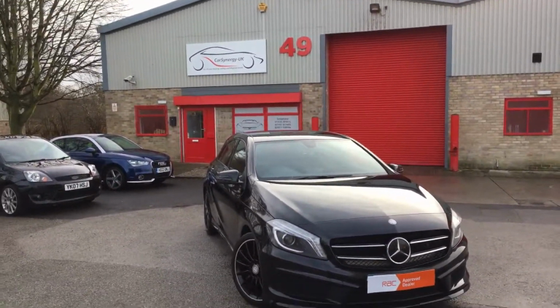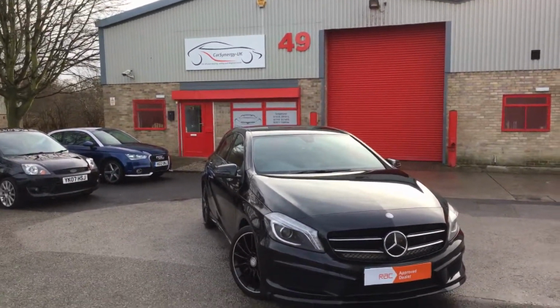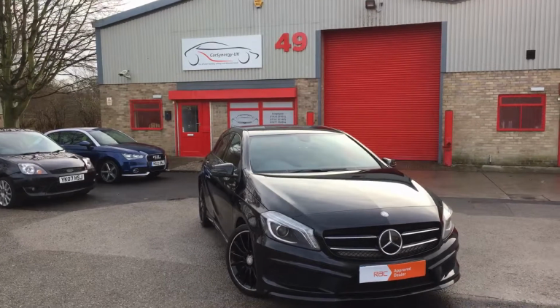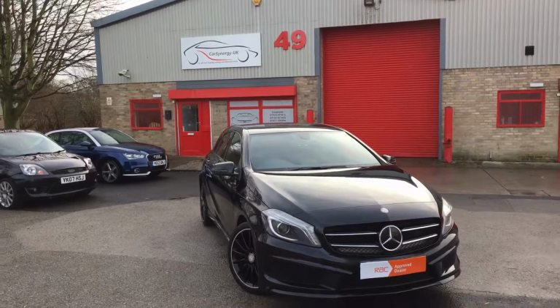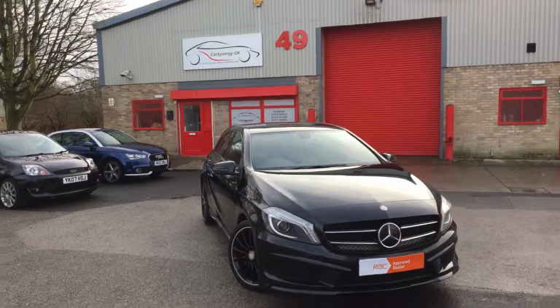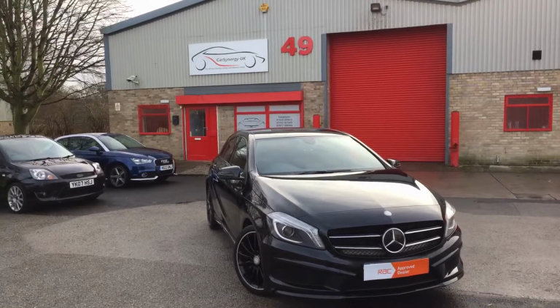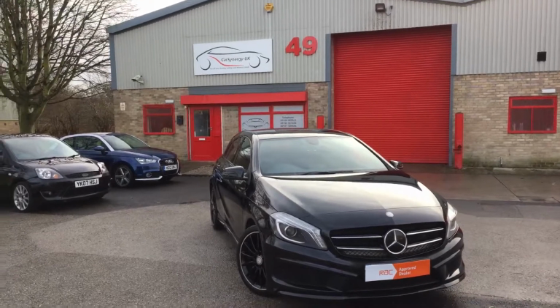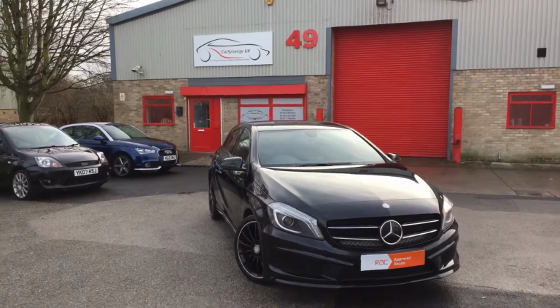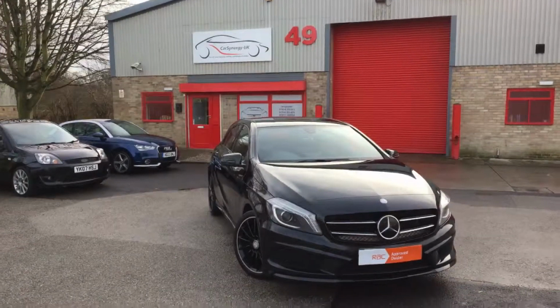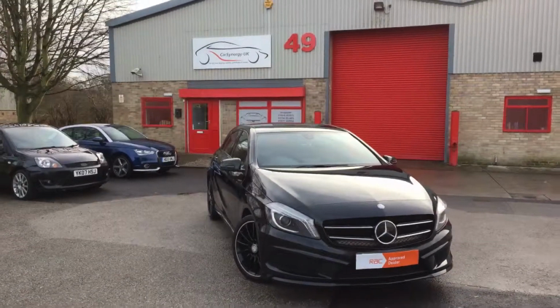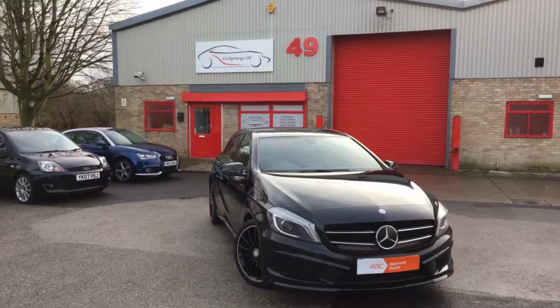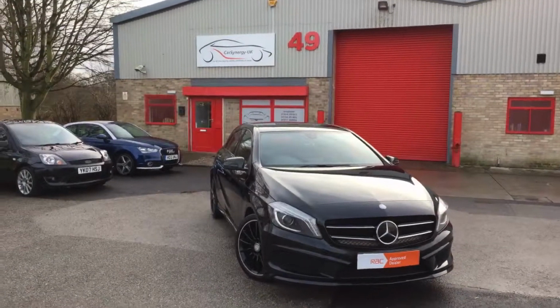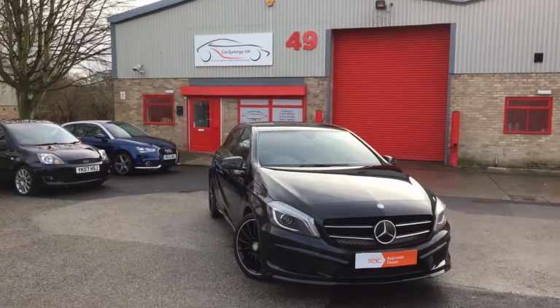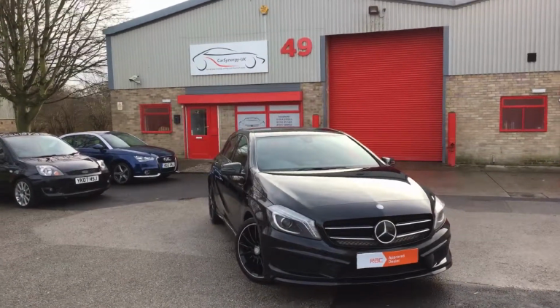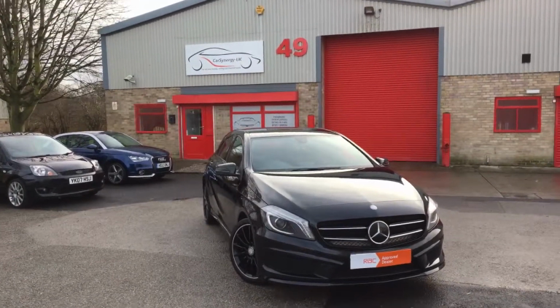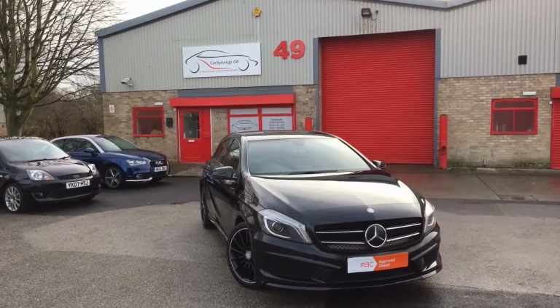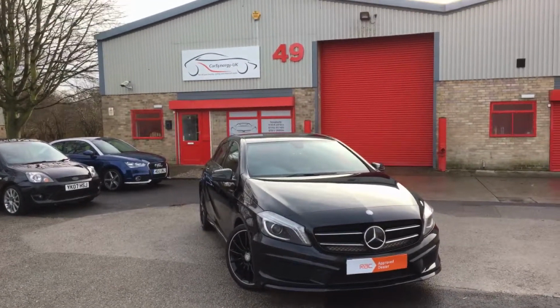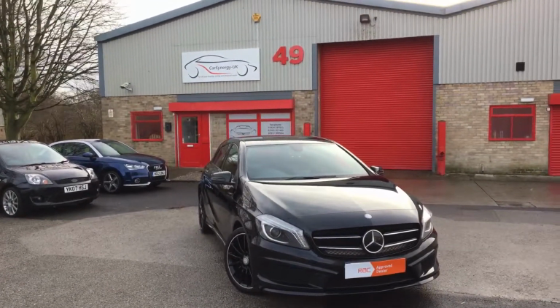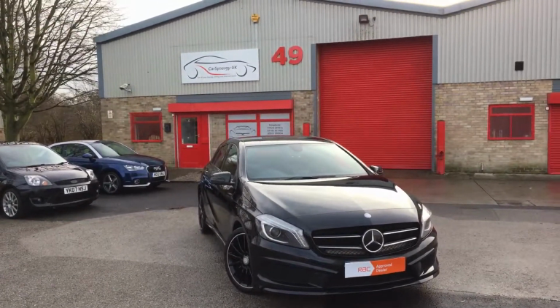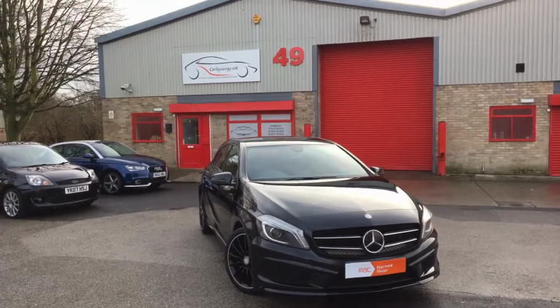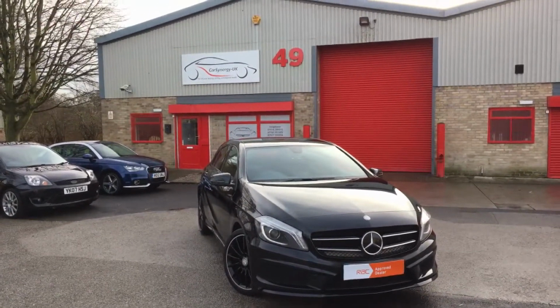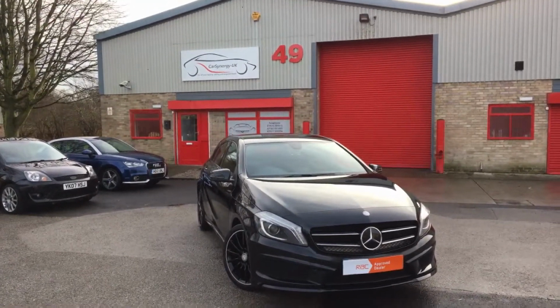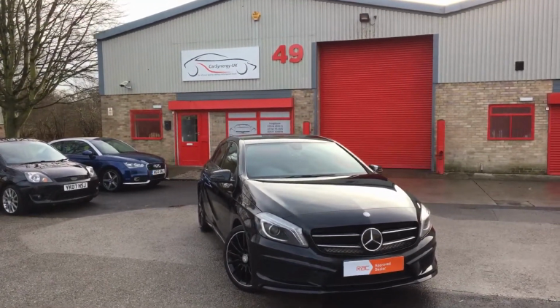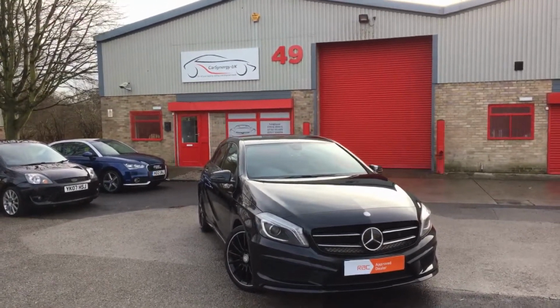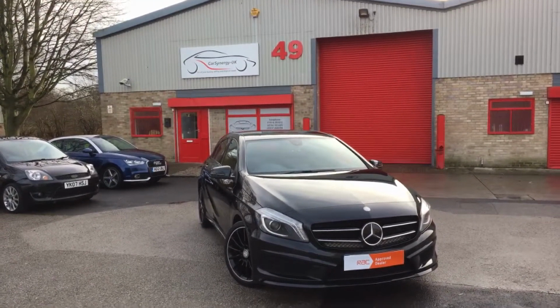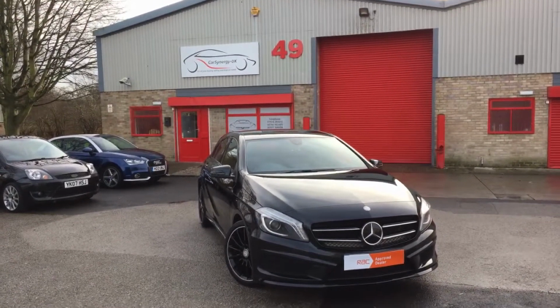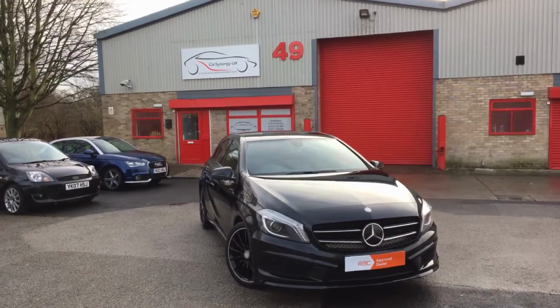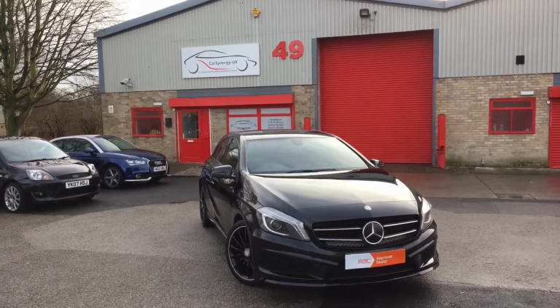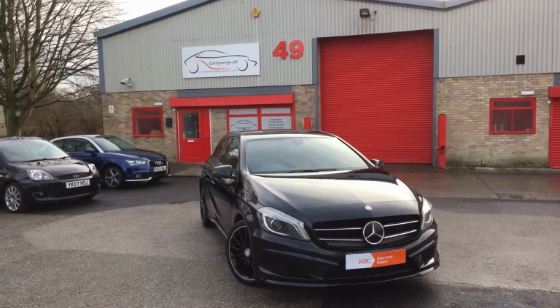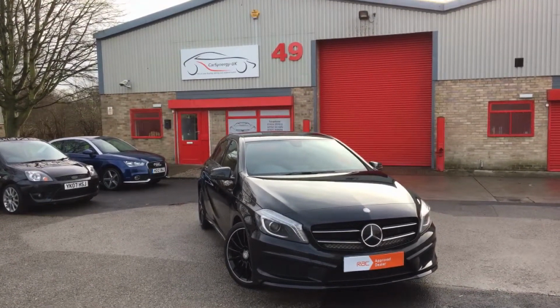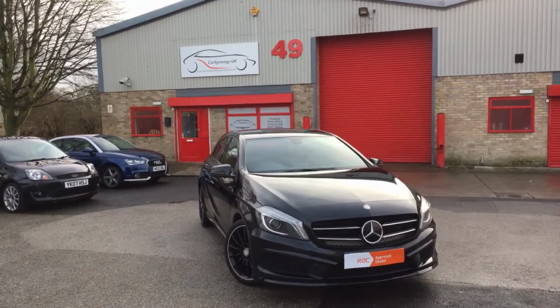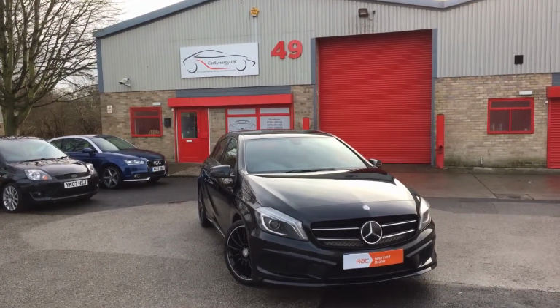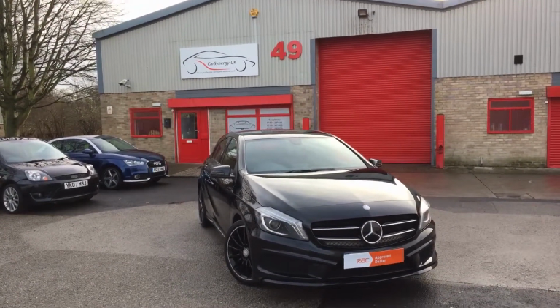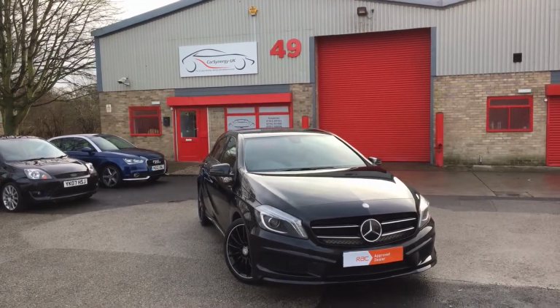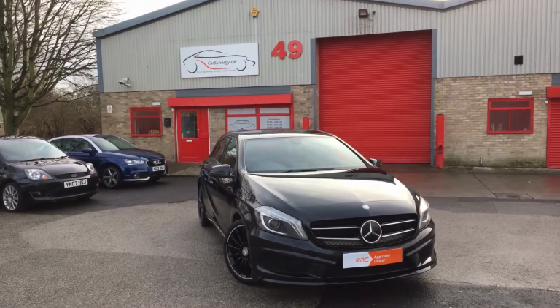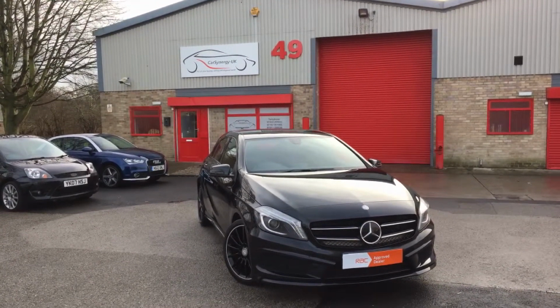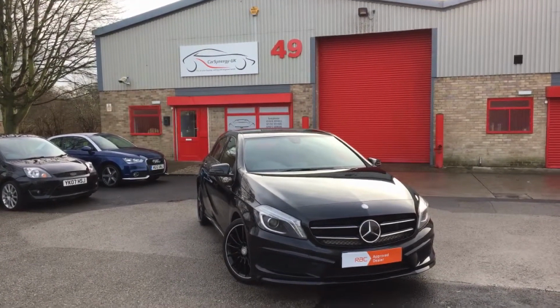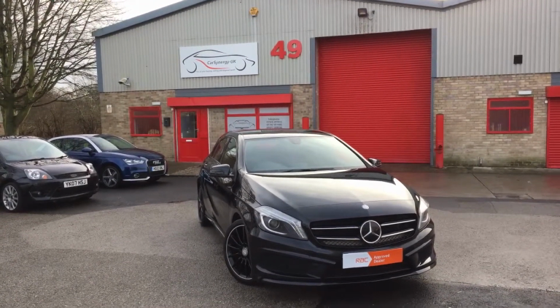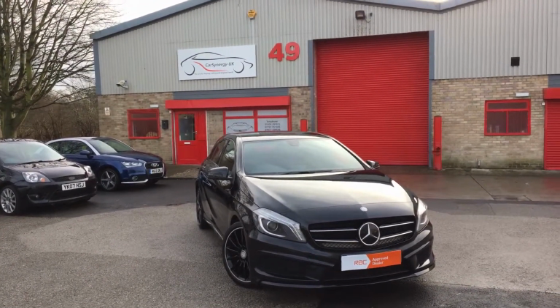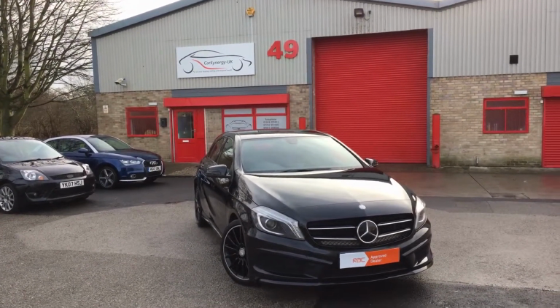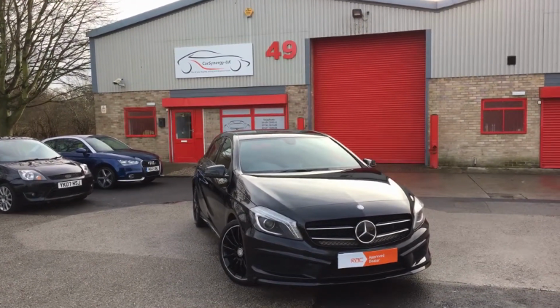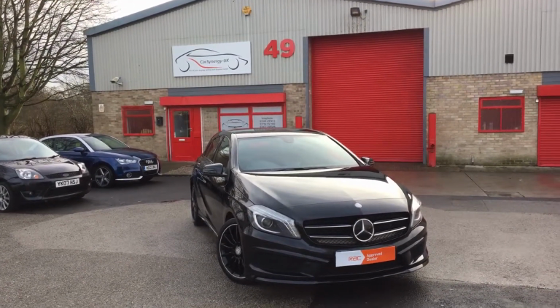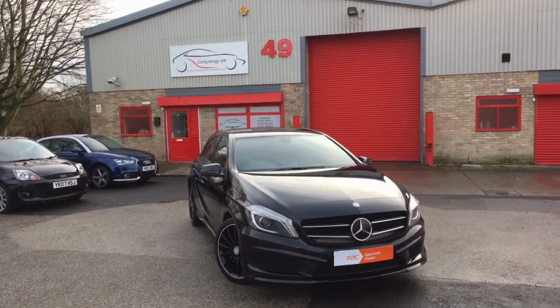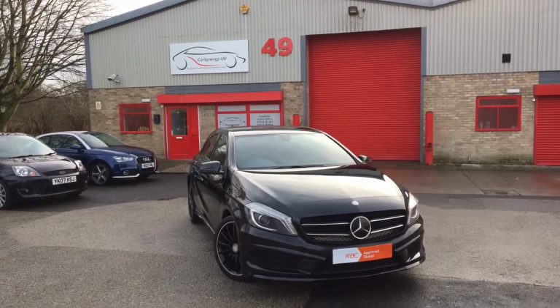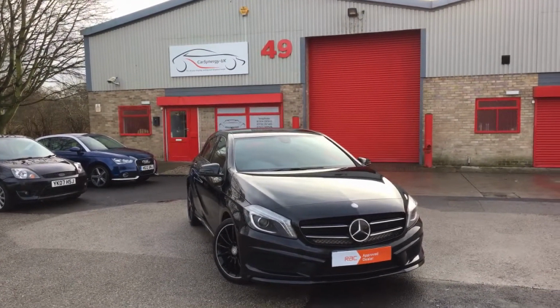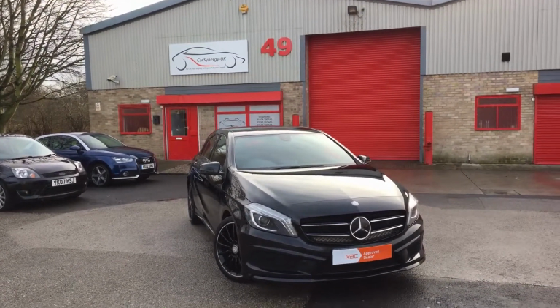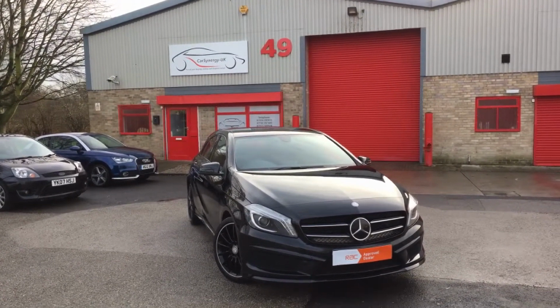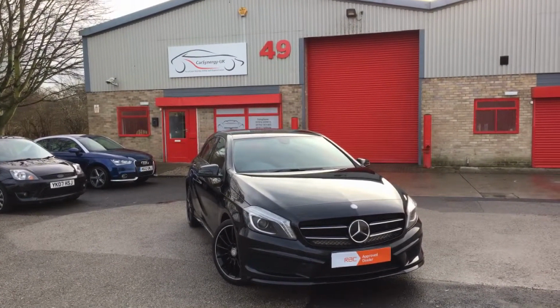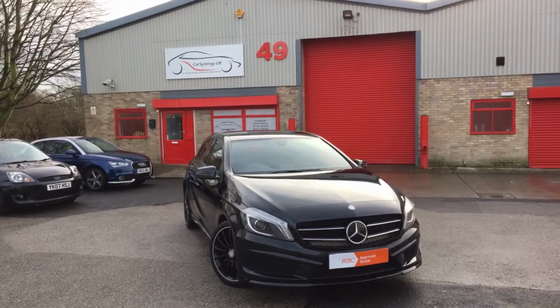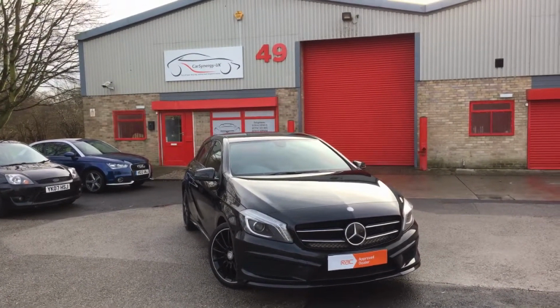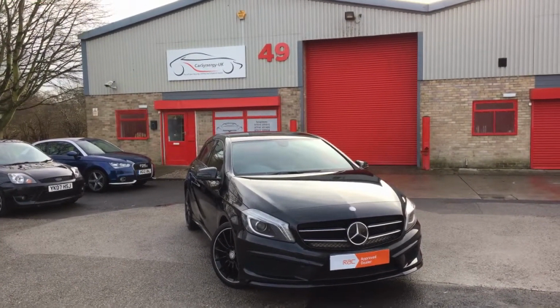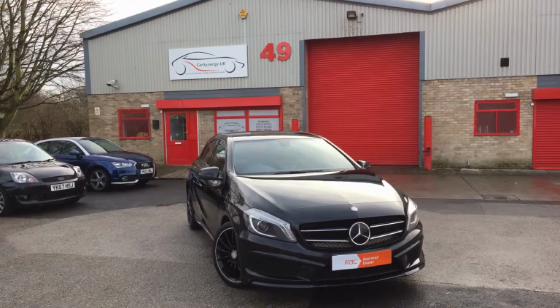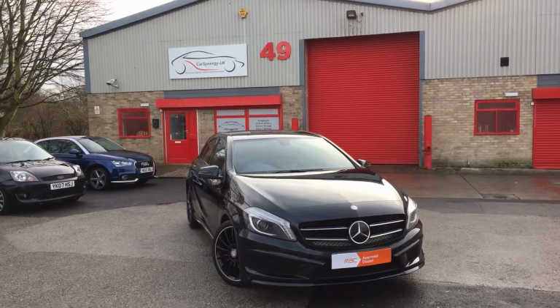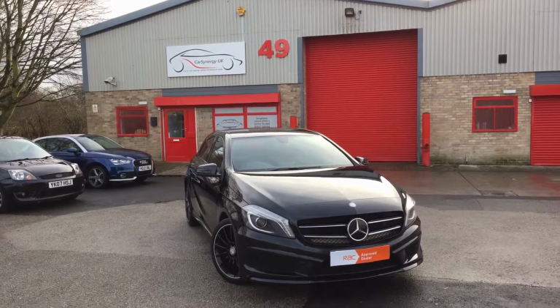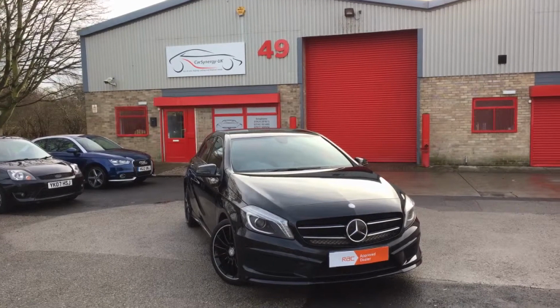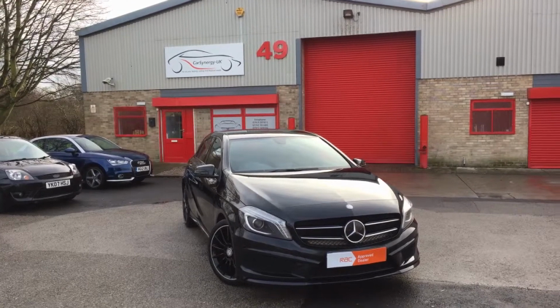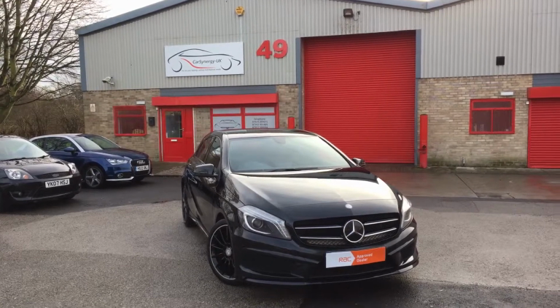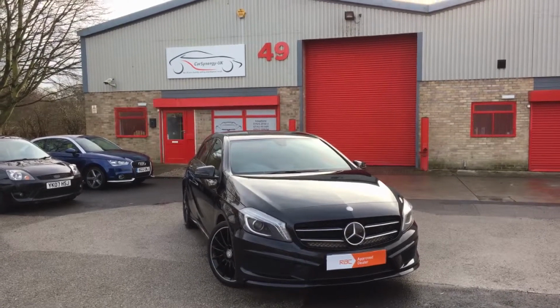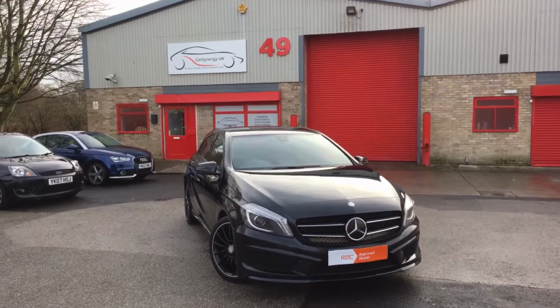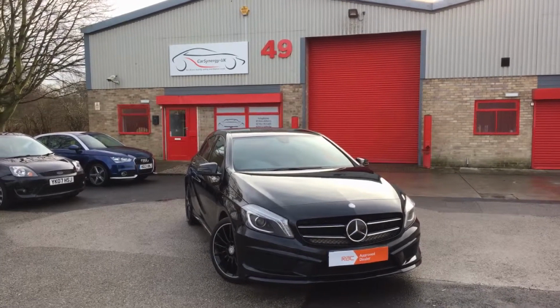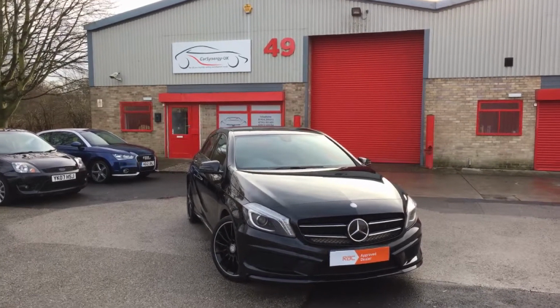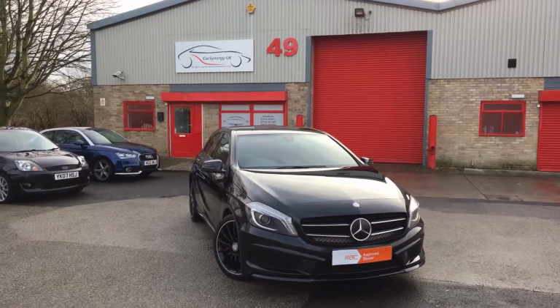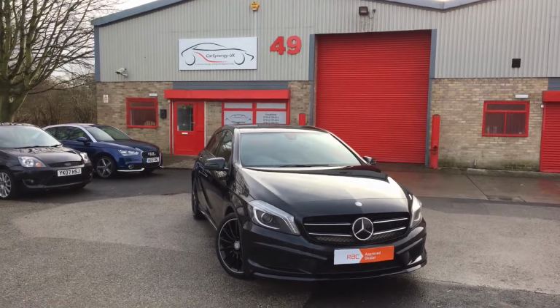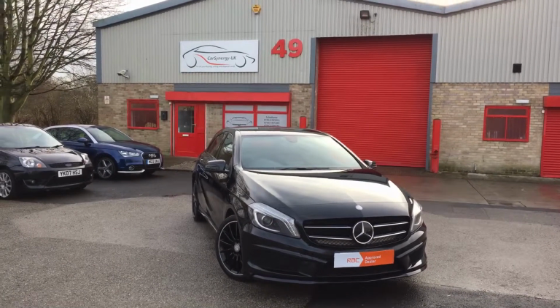We have finance and extended warranties available. Please give us a call today to book your test drive. Thanks for watching.